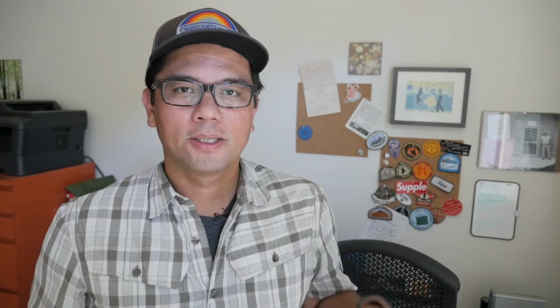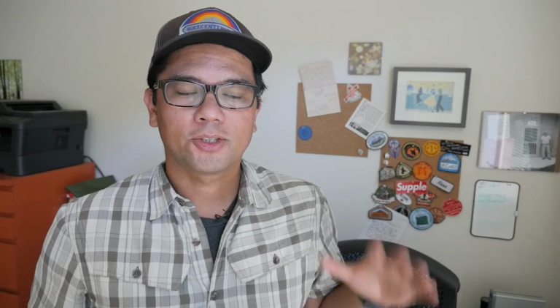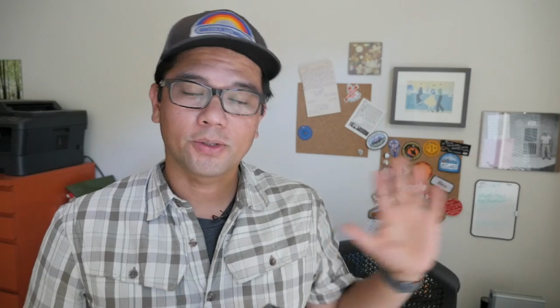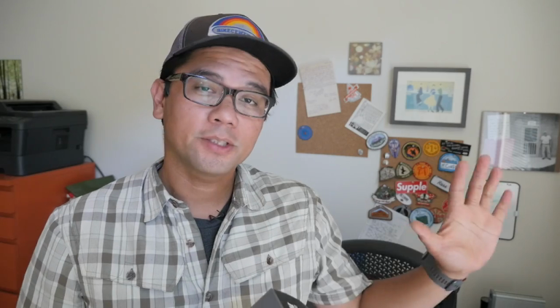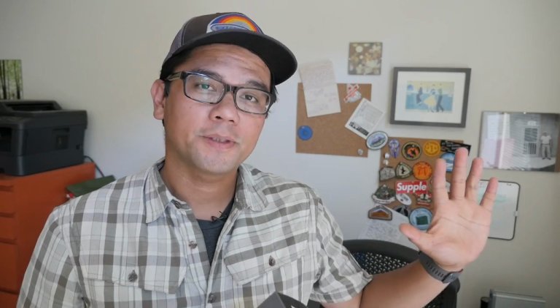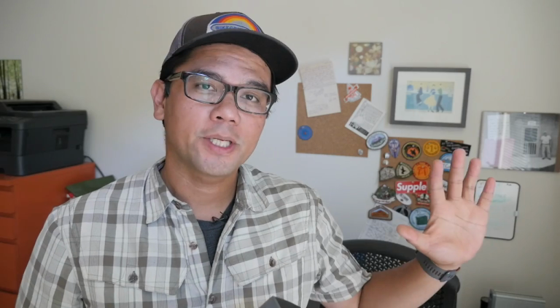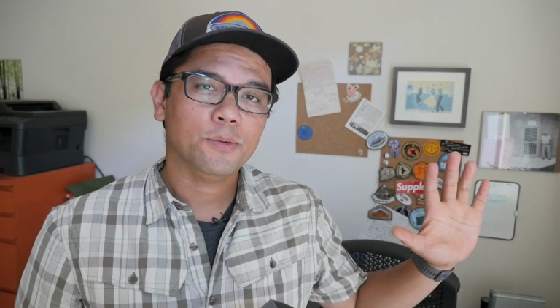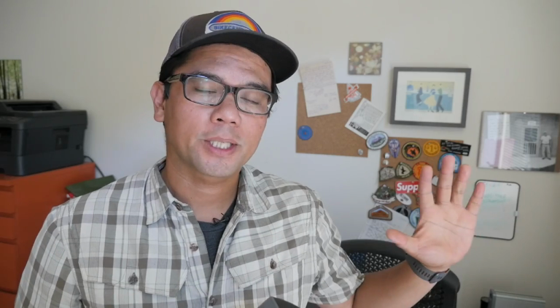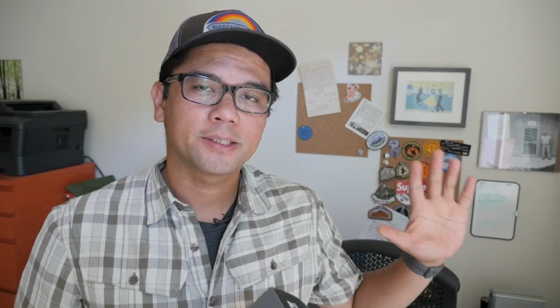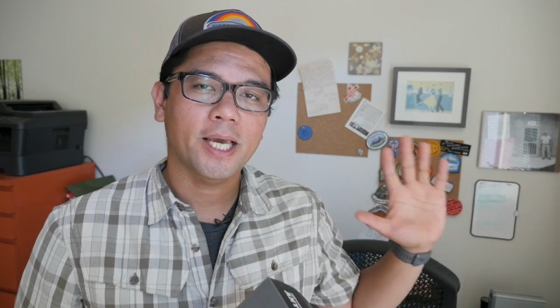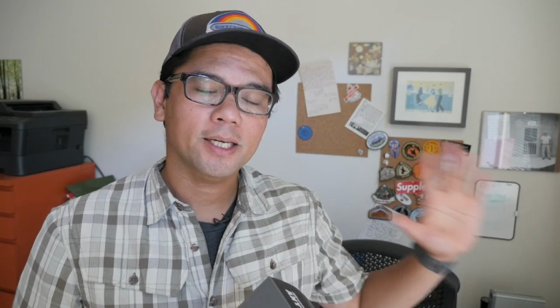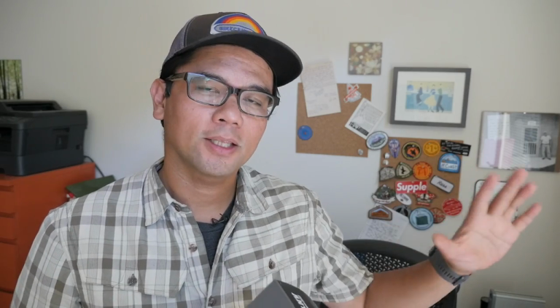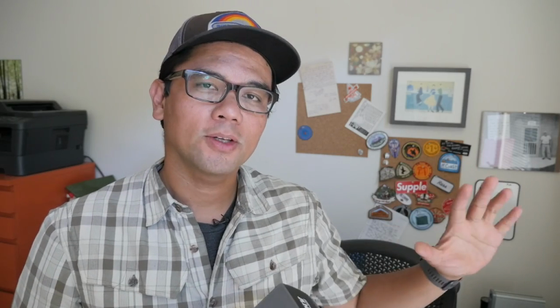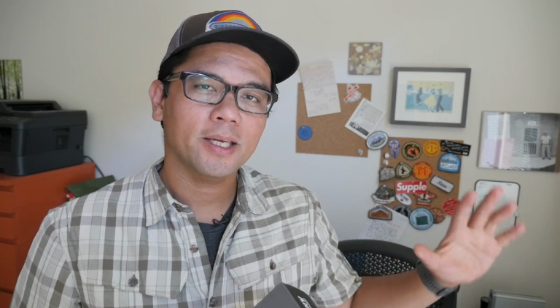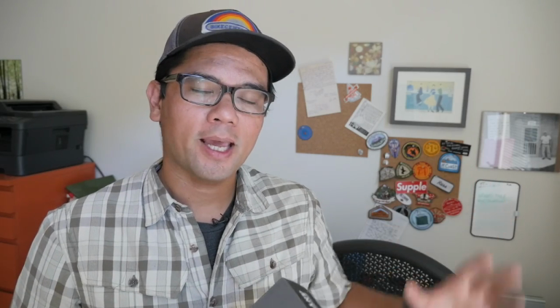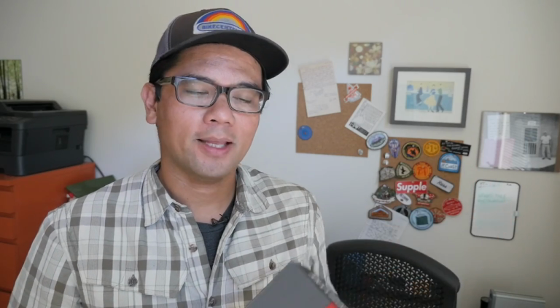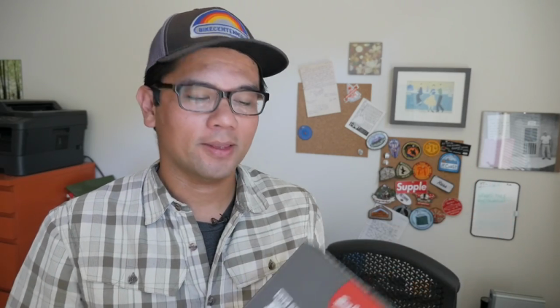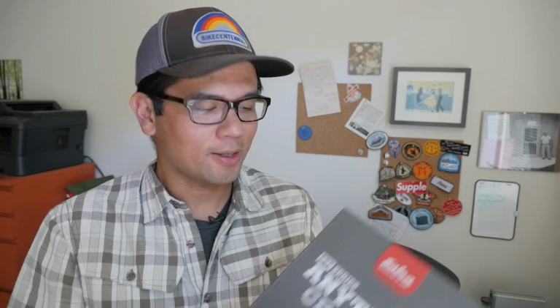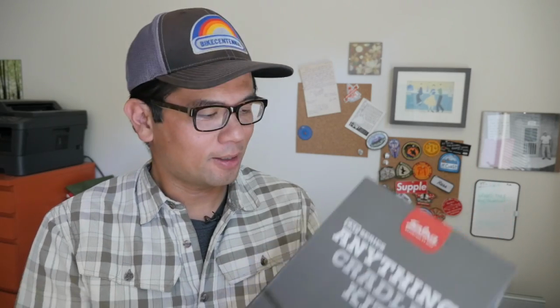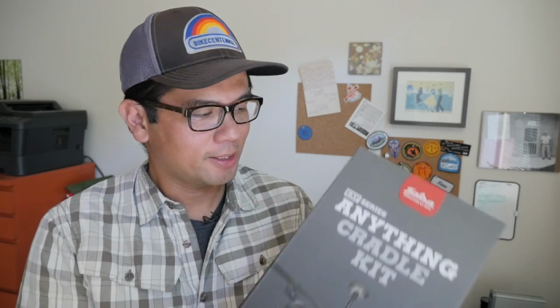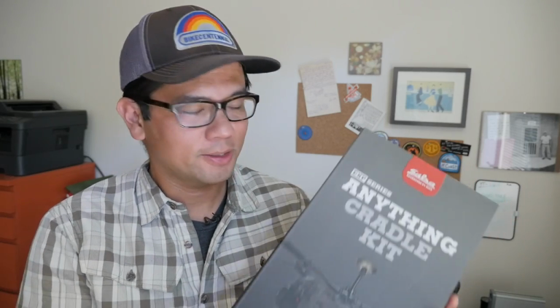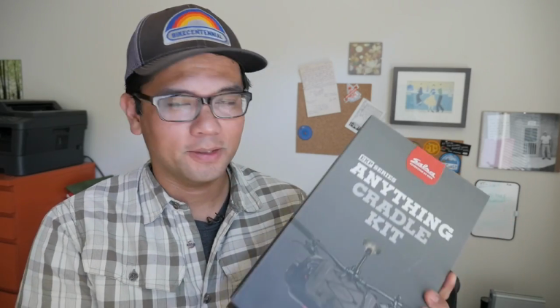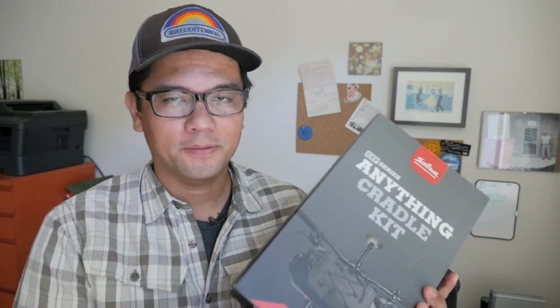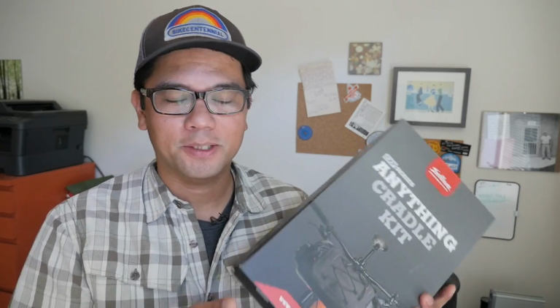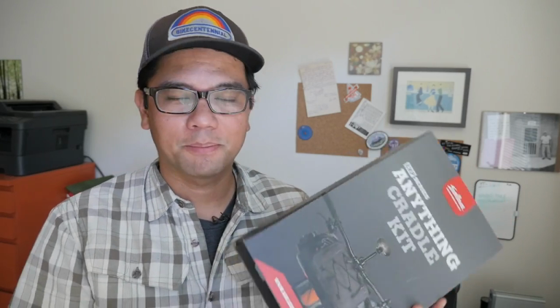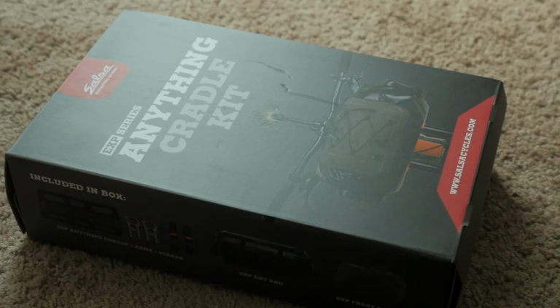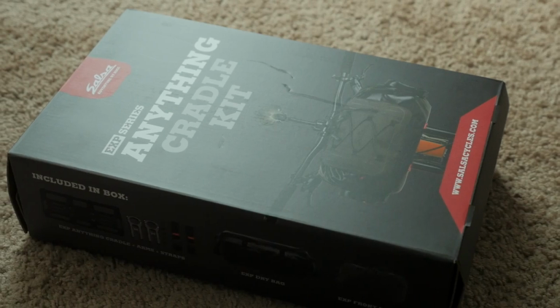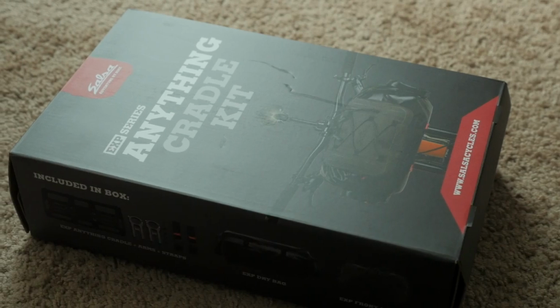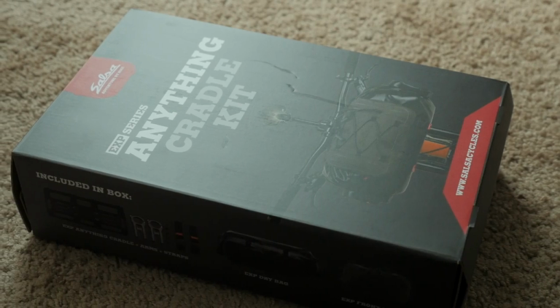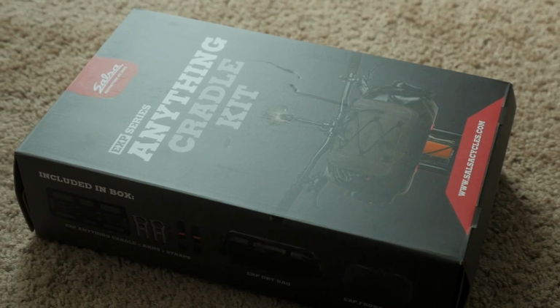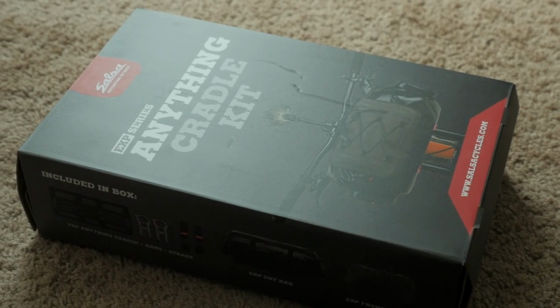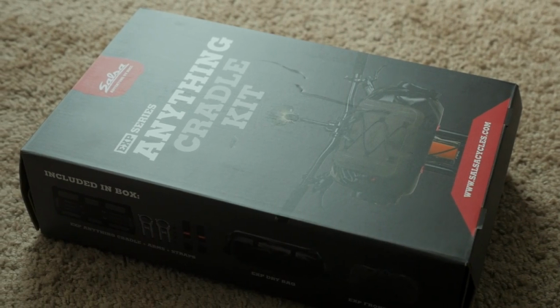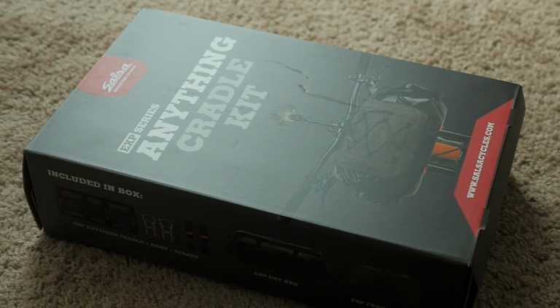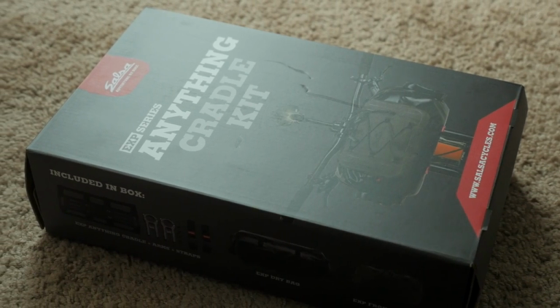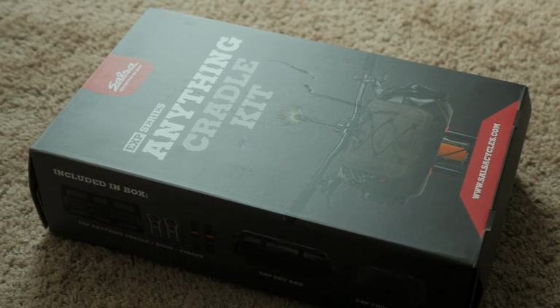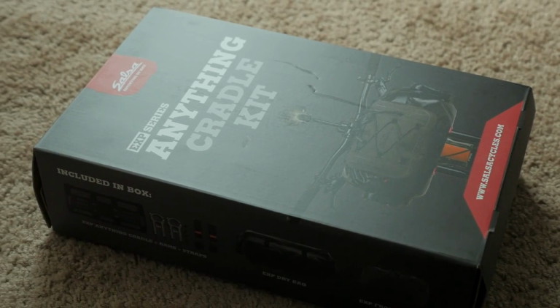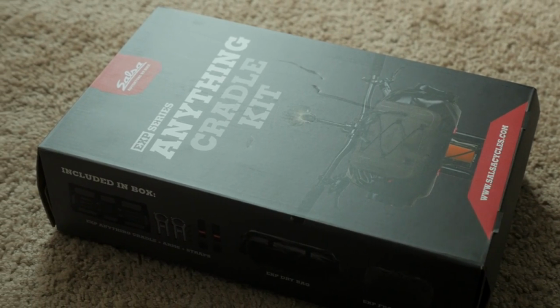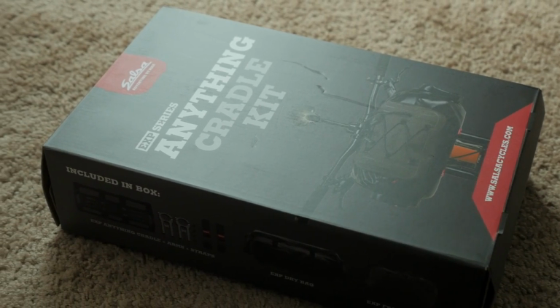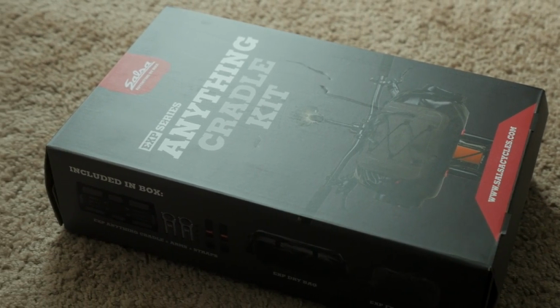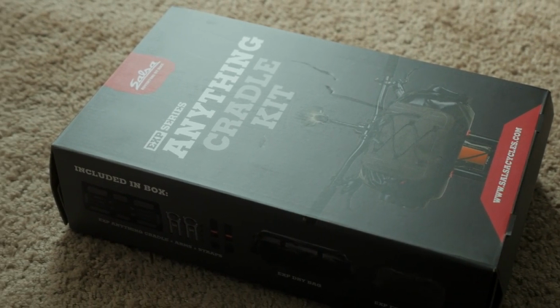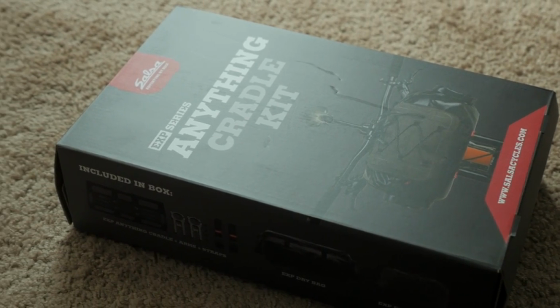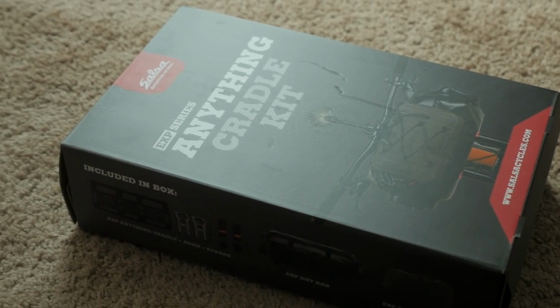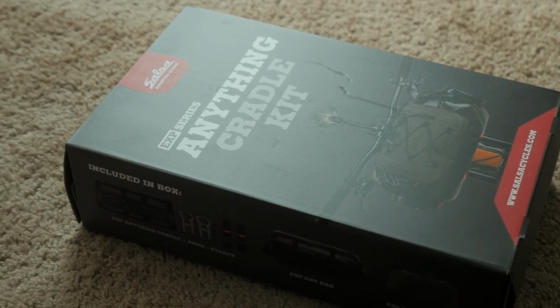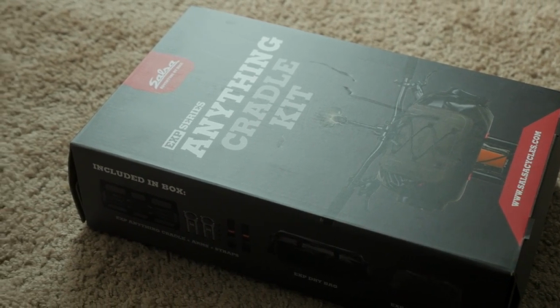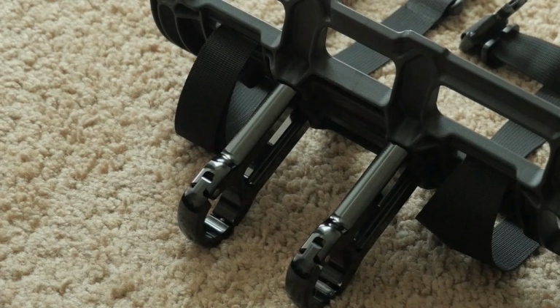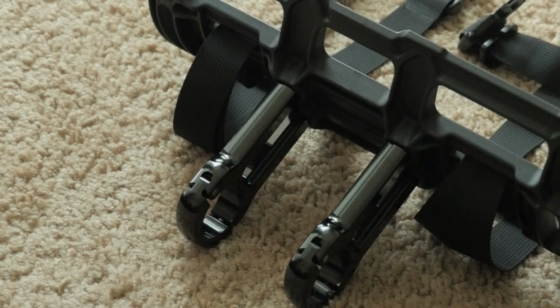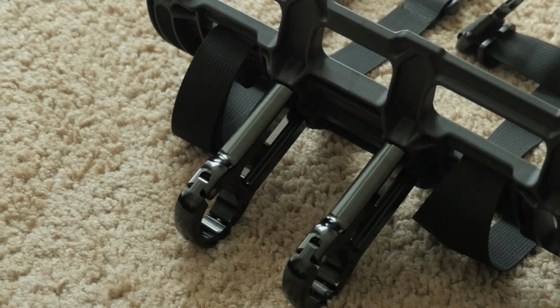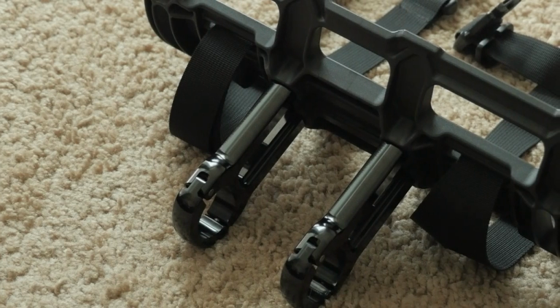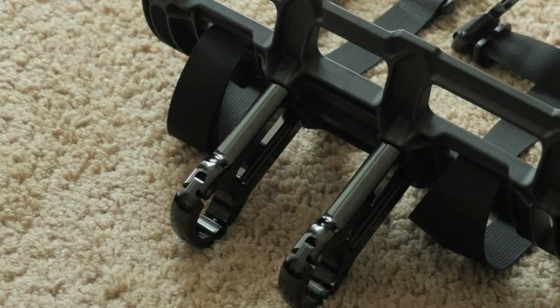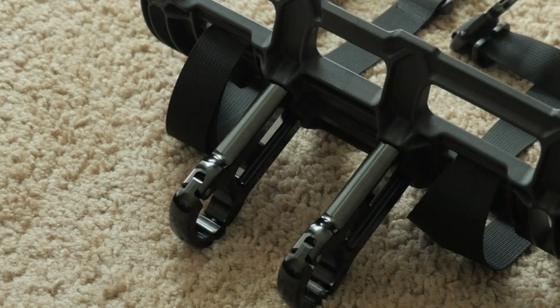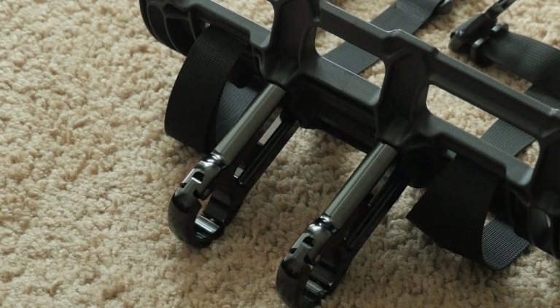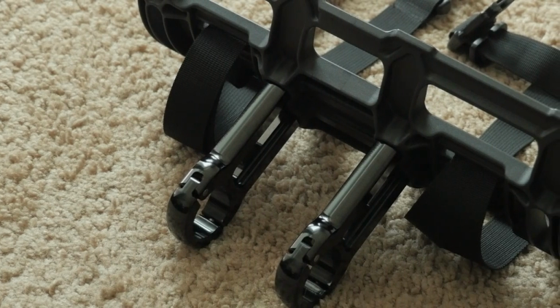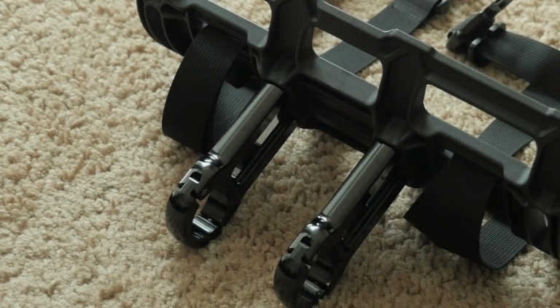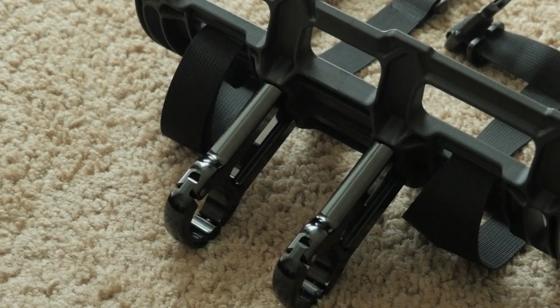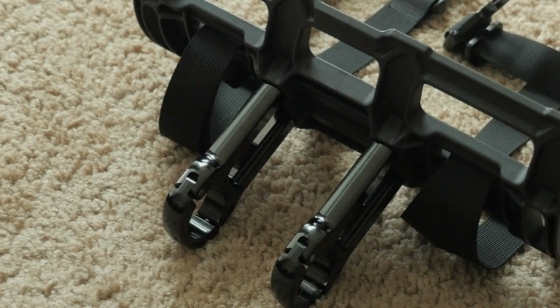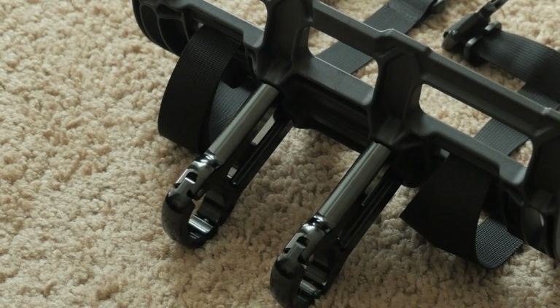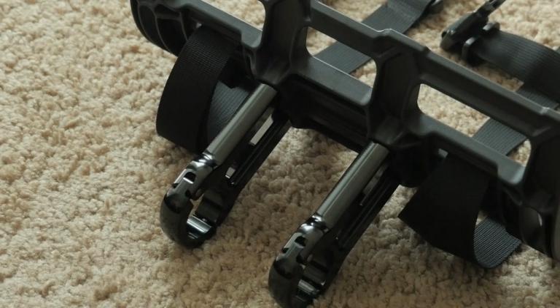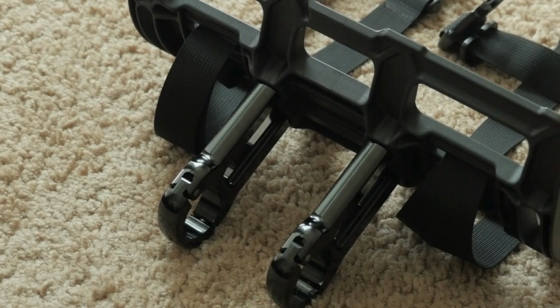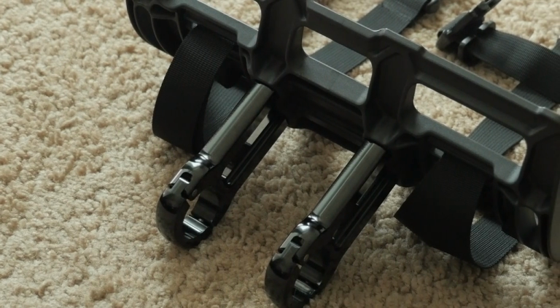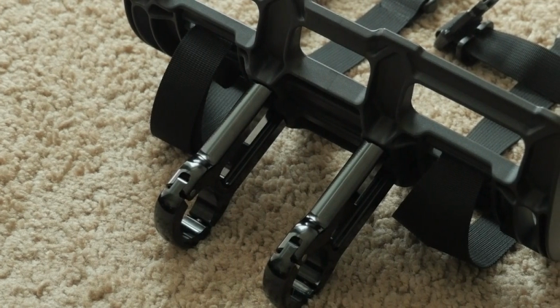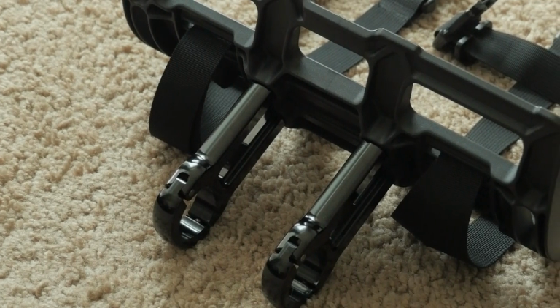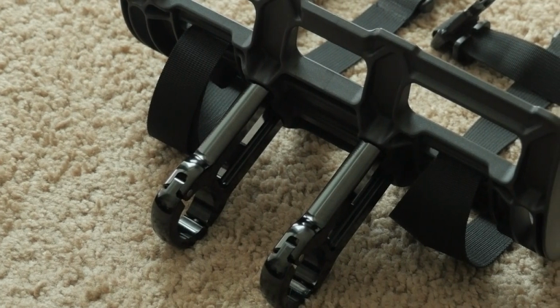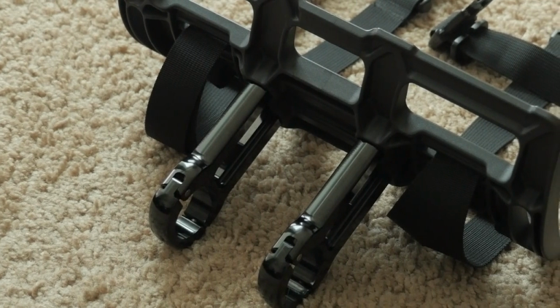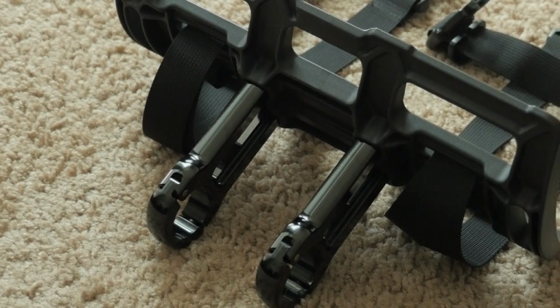In this video, we're going to take a look at the contents of this box of awesome — a first look at the Salsa Anything Cradle kit.